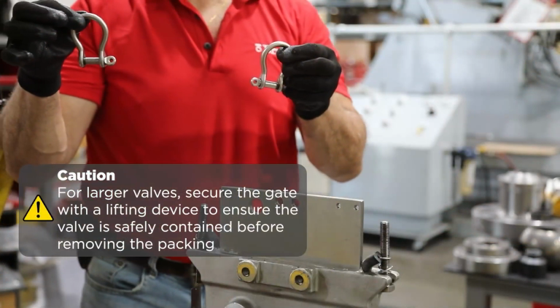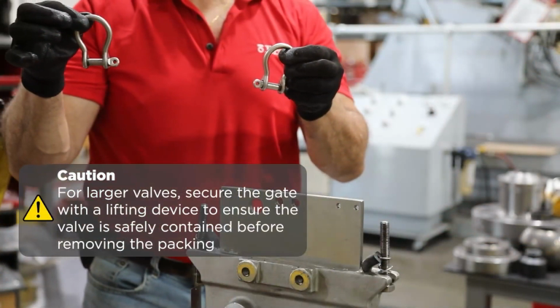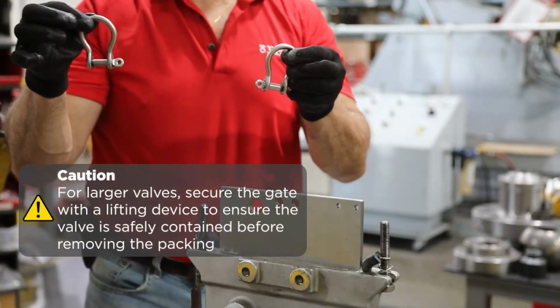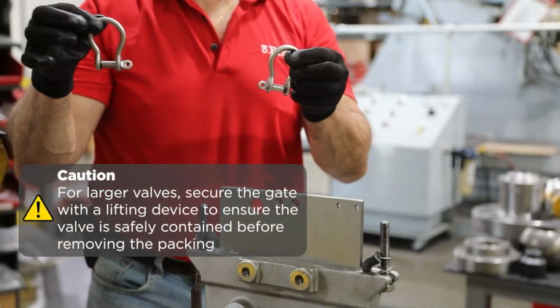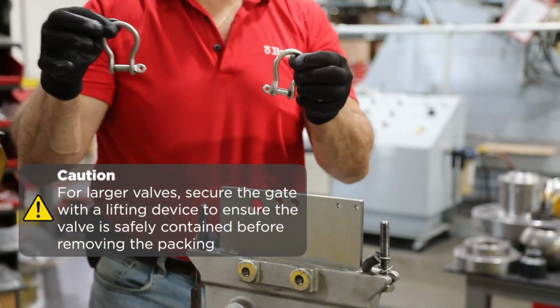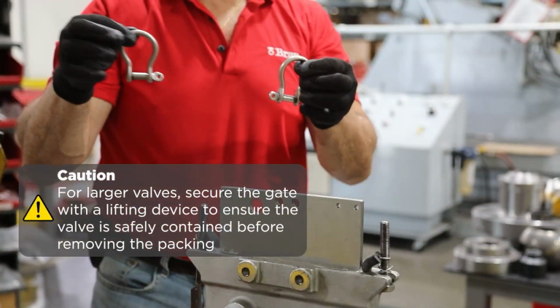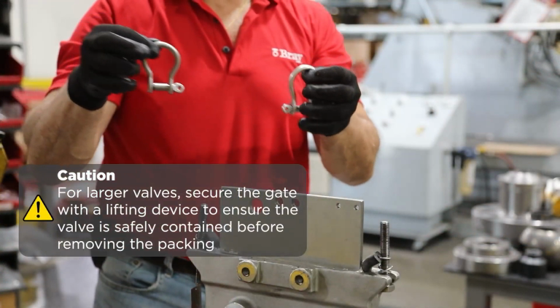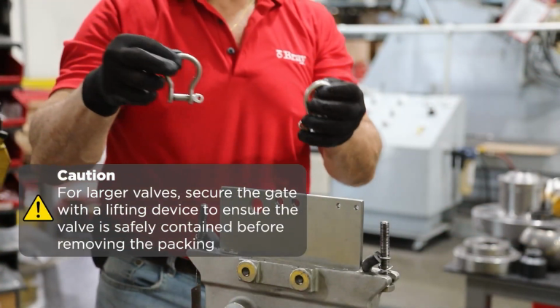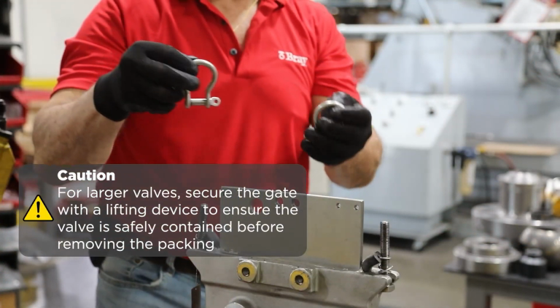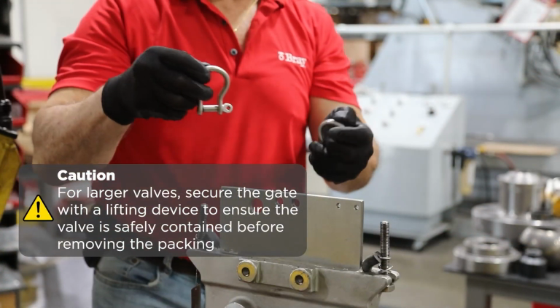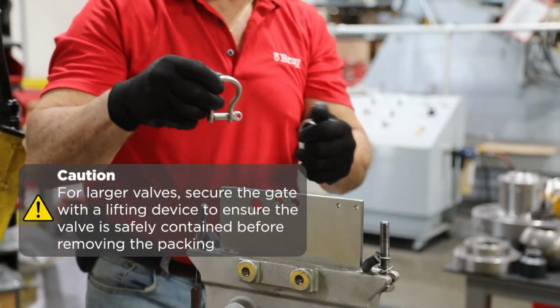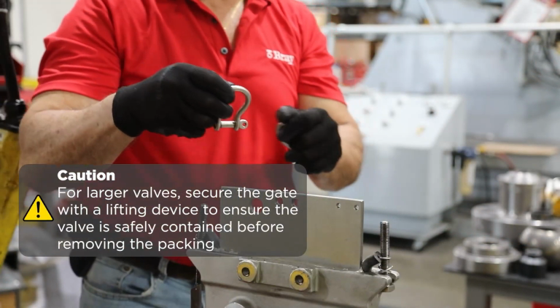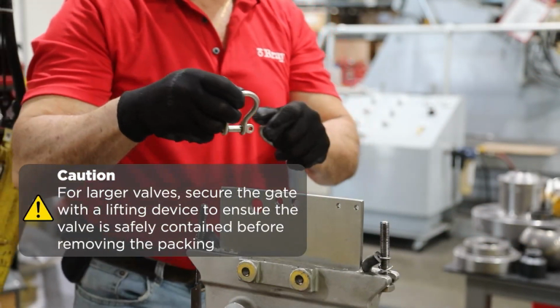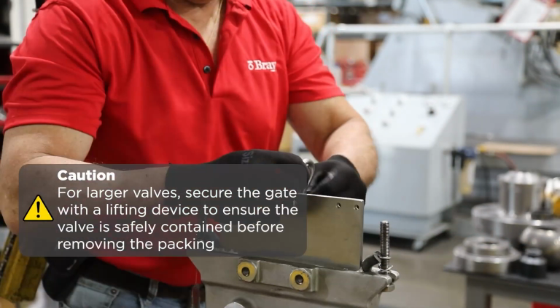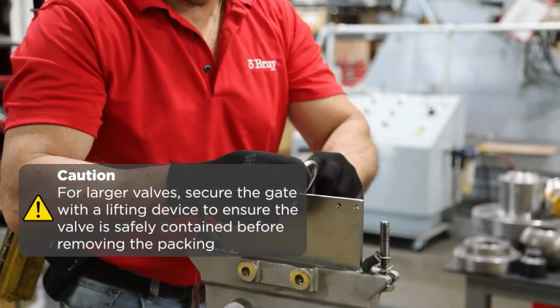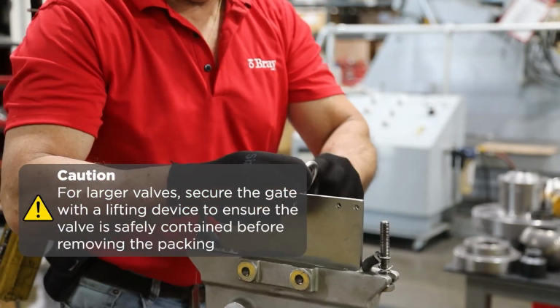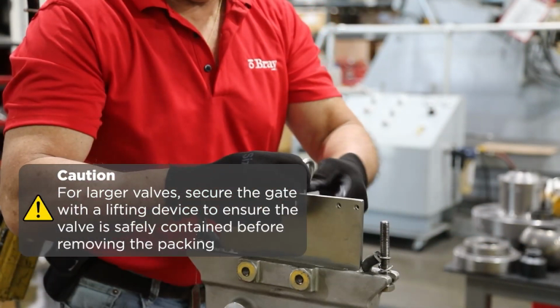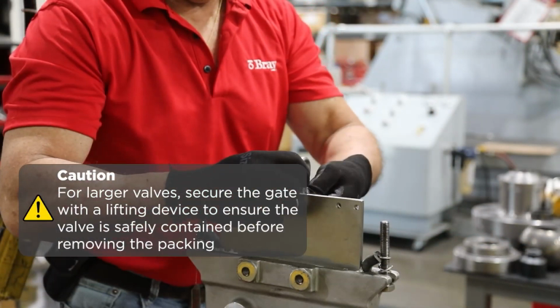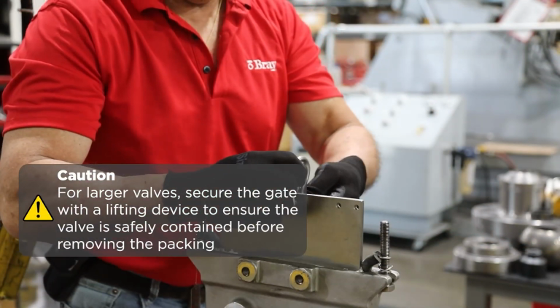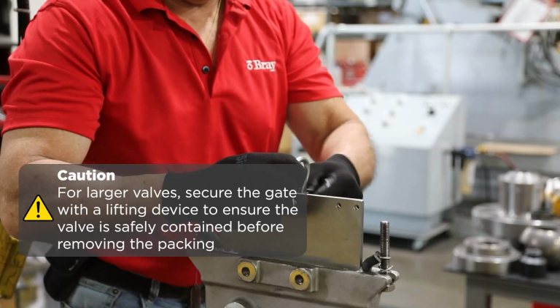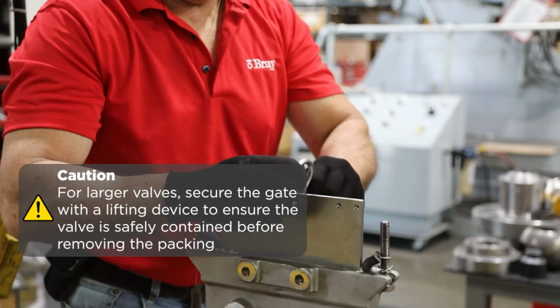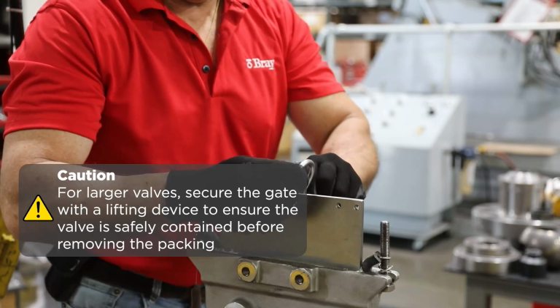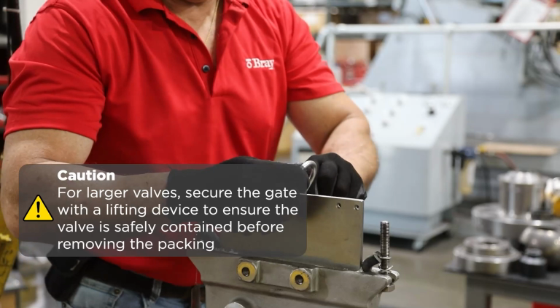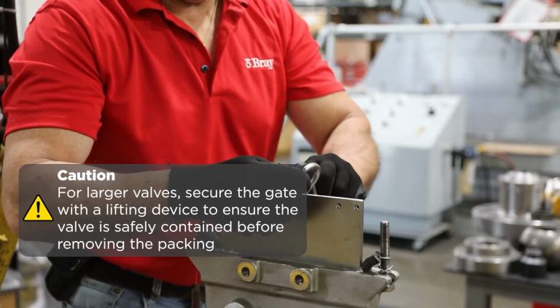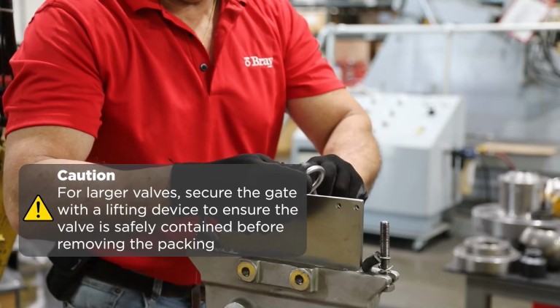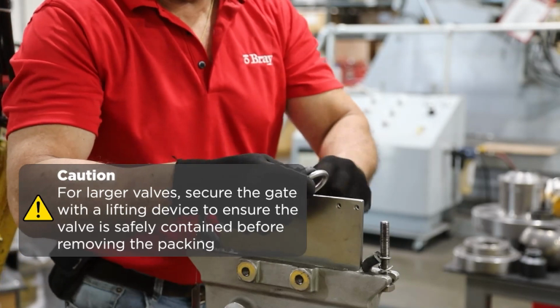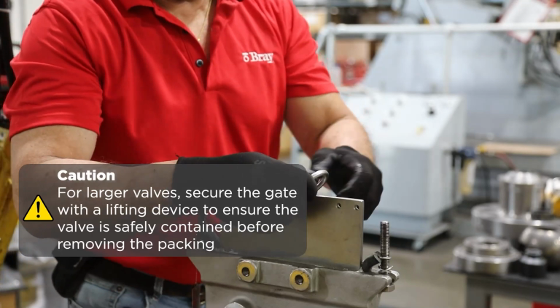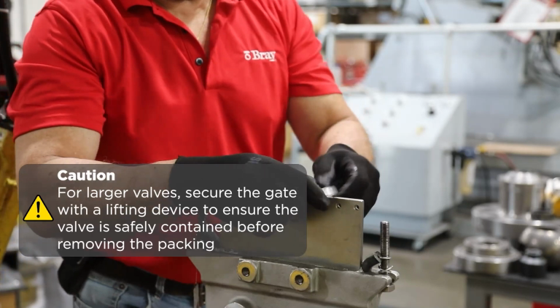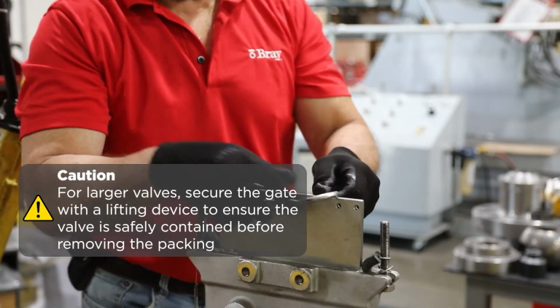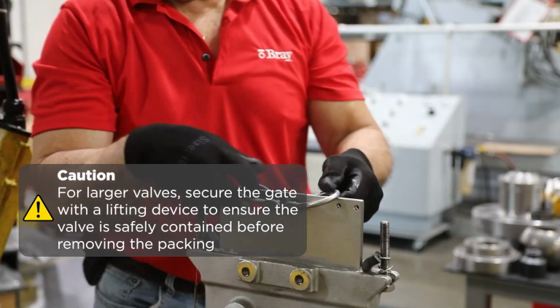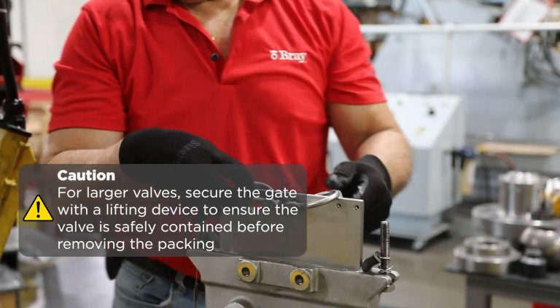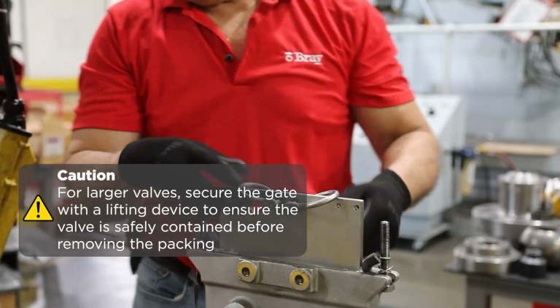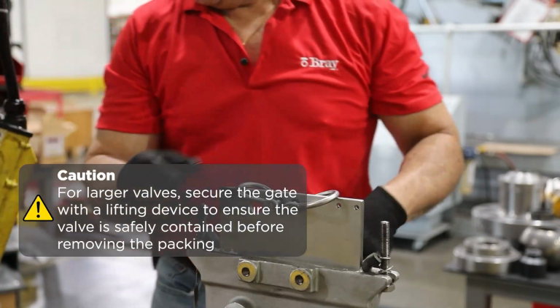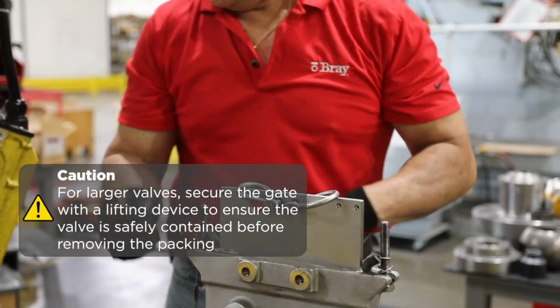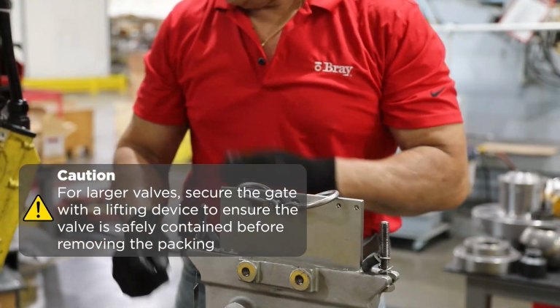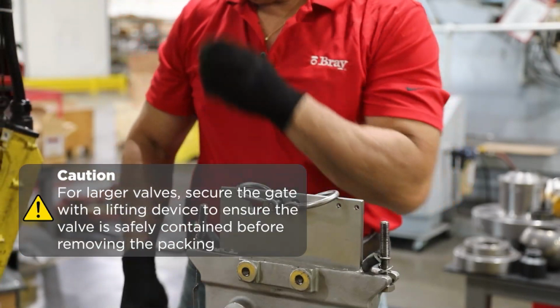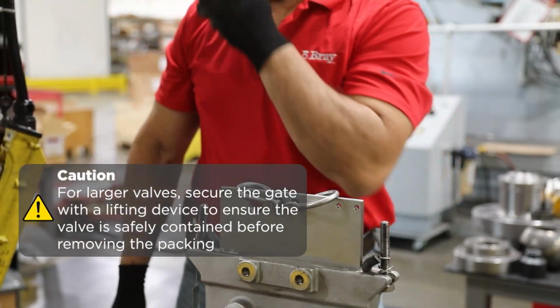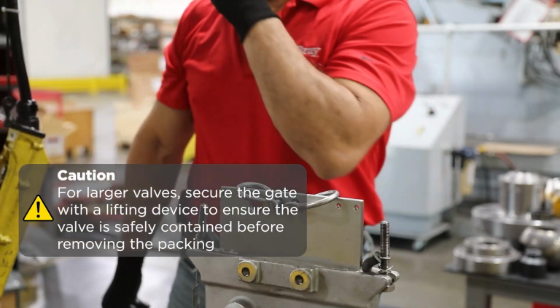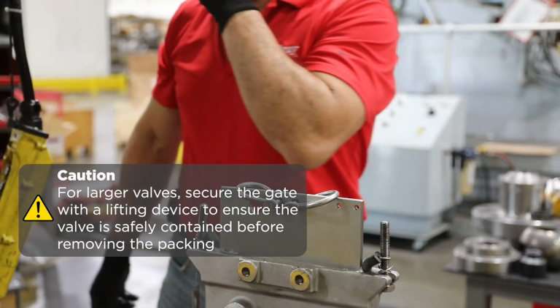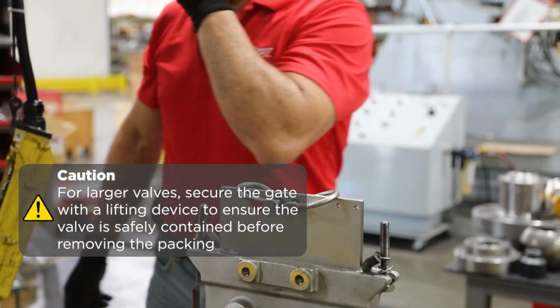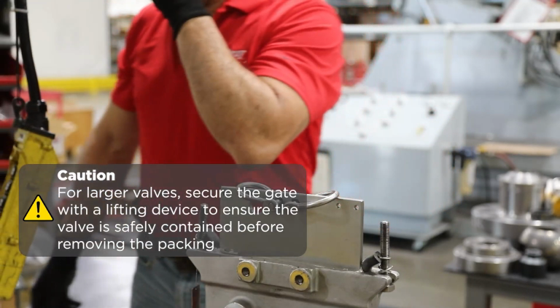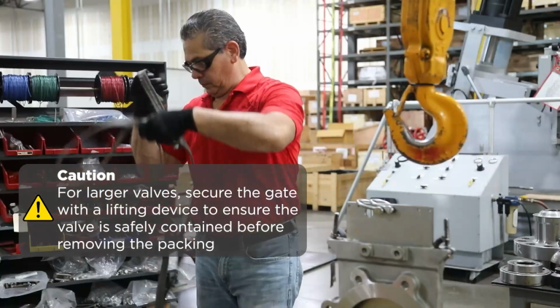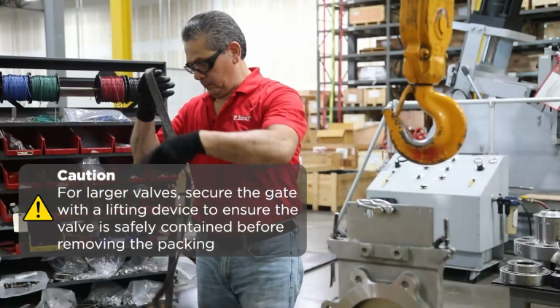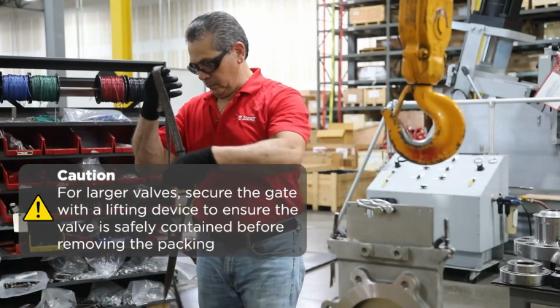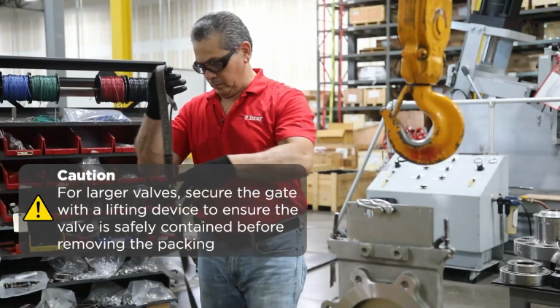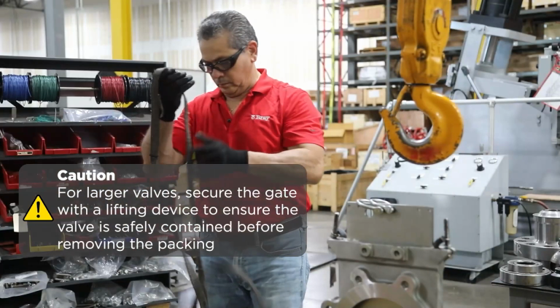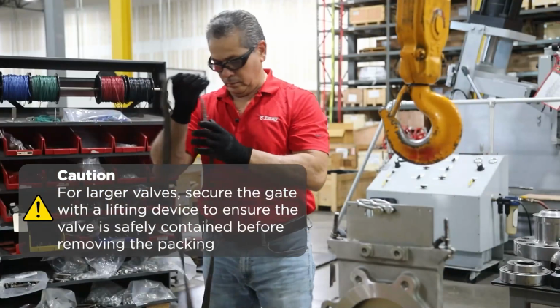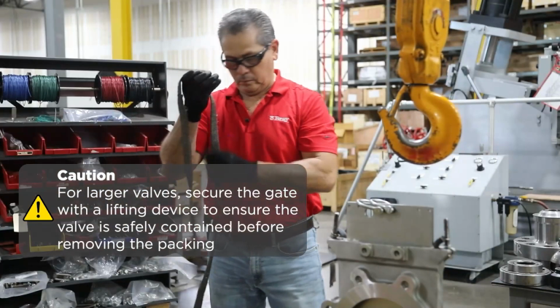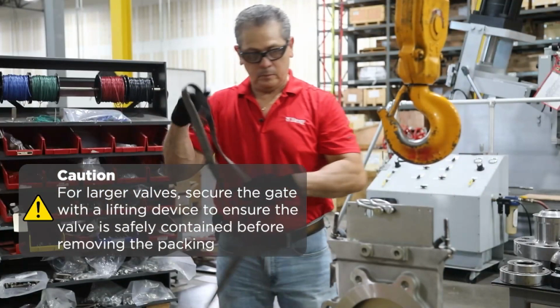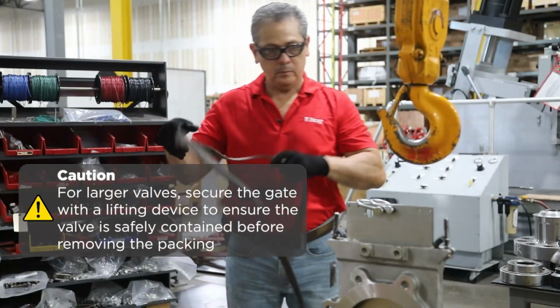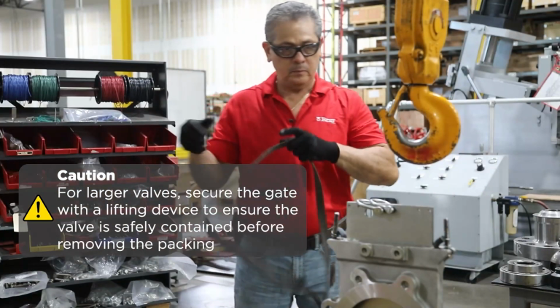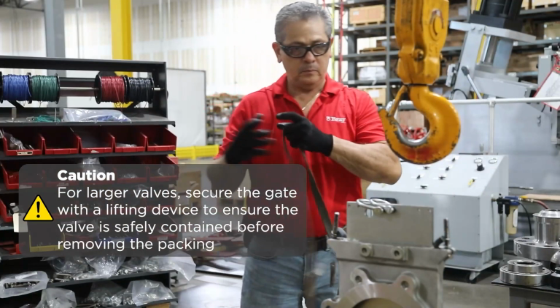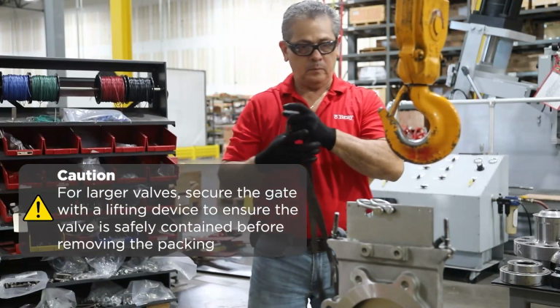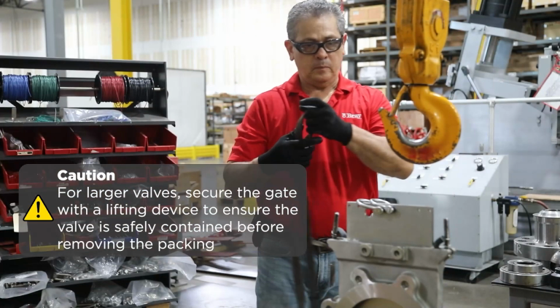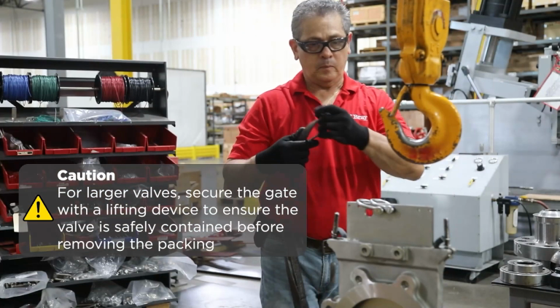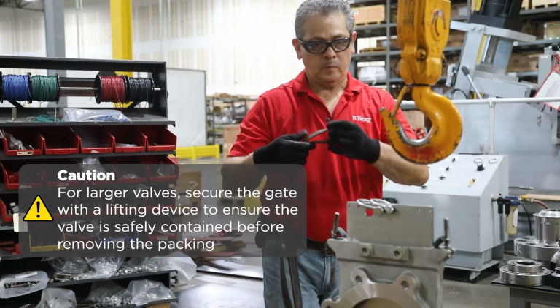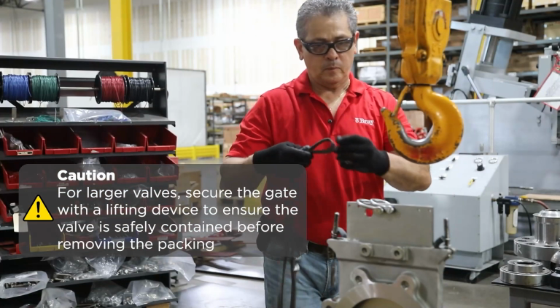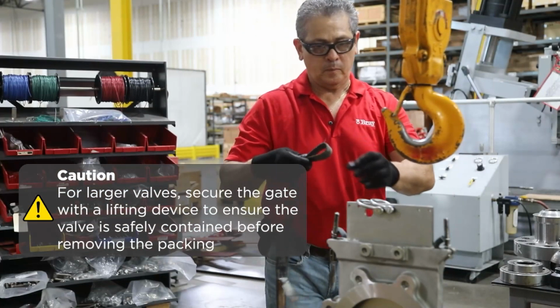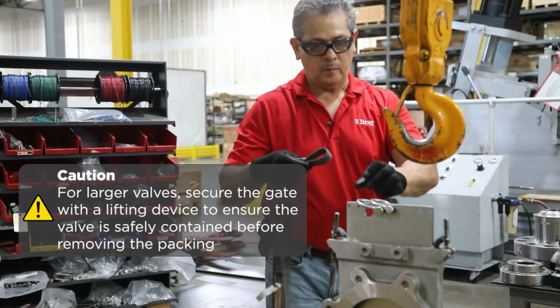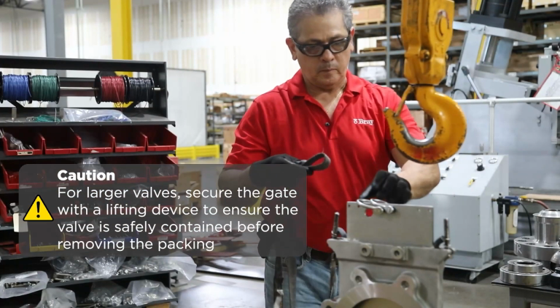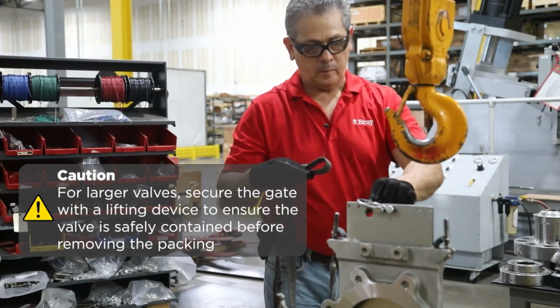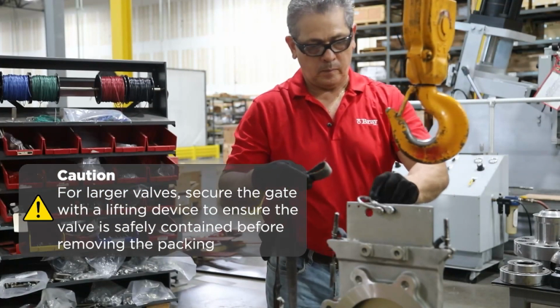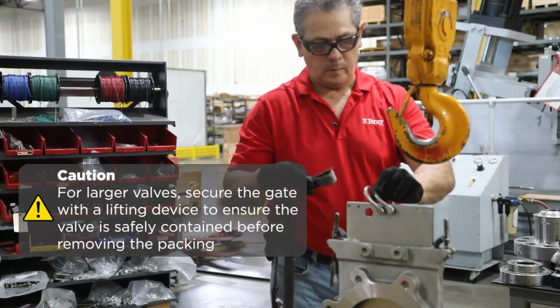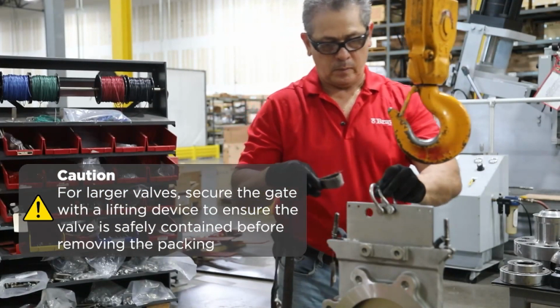For larger valves, secure the gate with a lifting device to ensure the valve is safely contained before removing the packing.